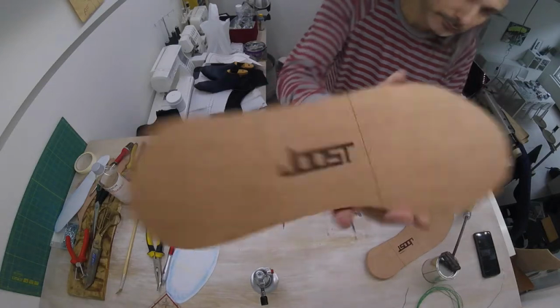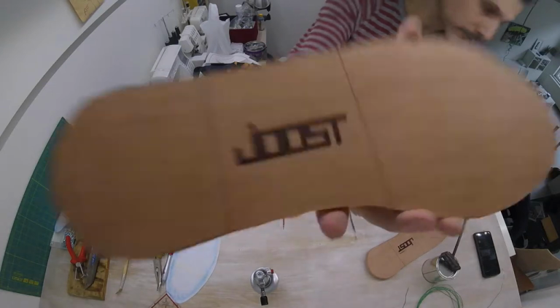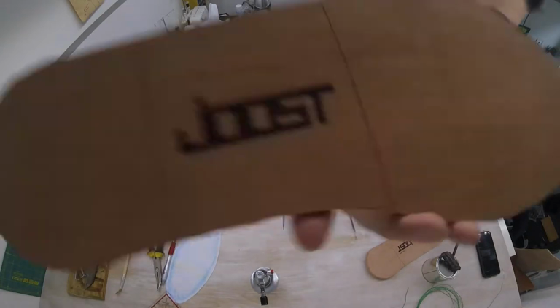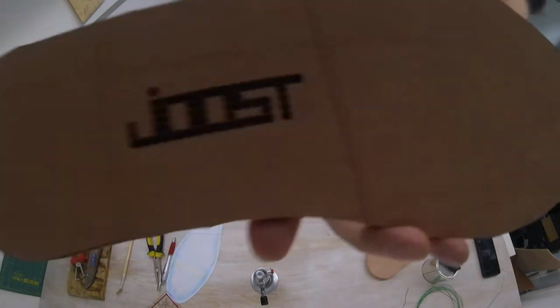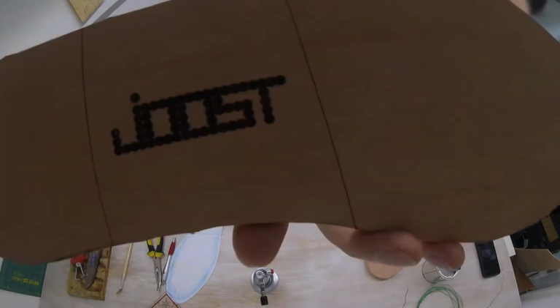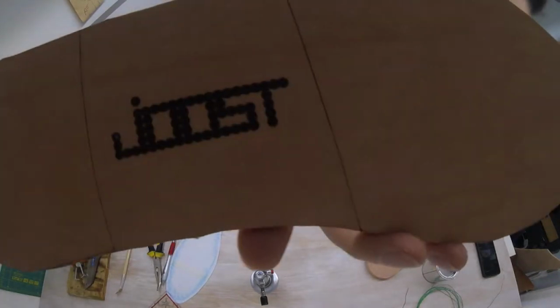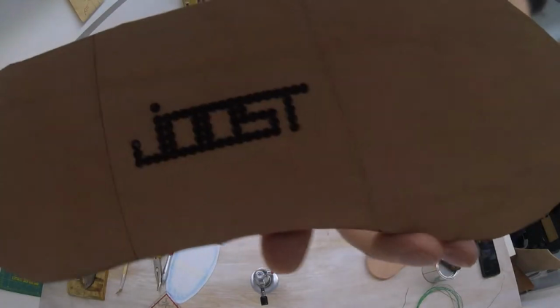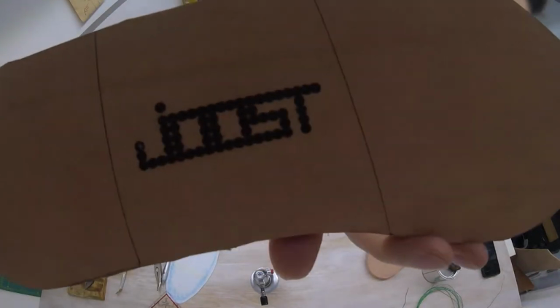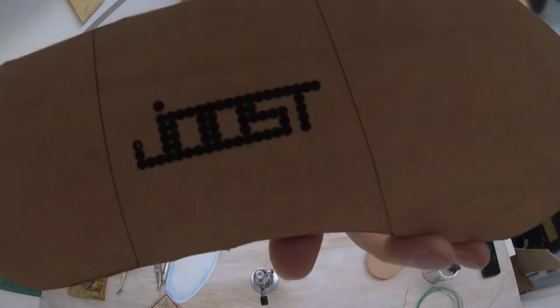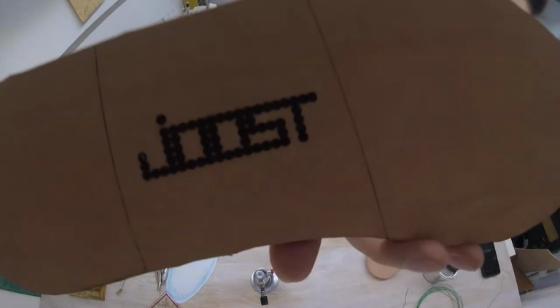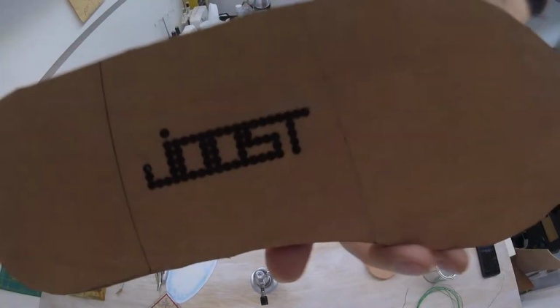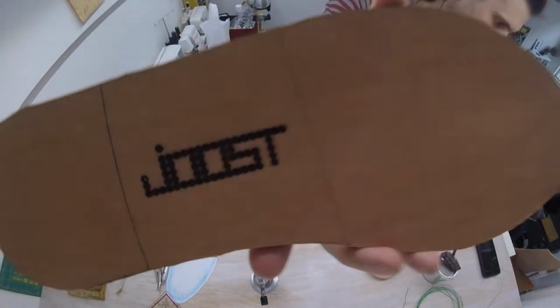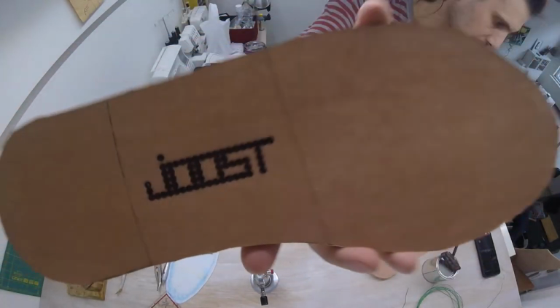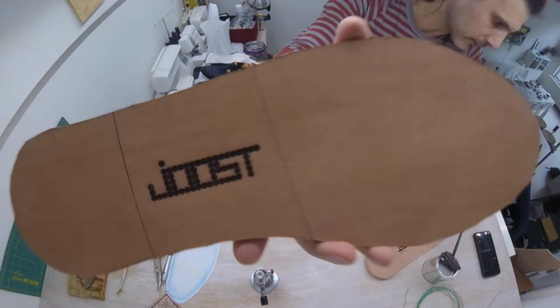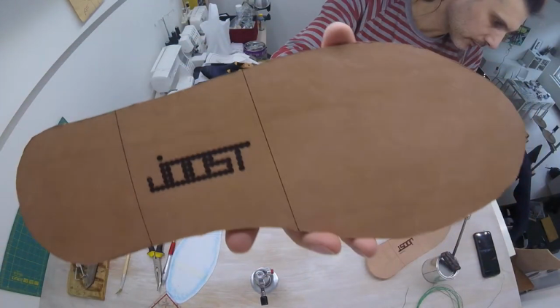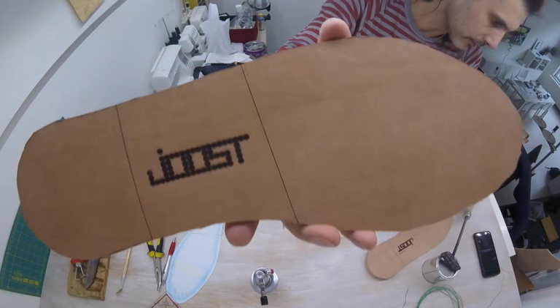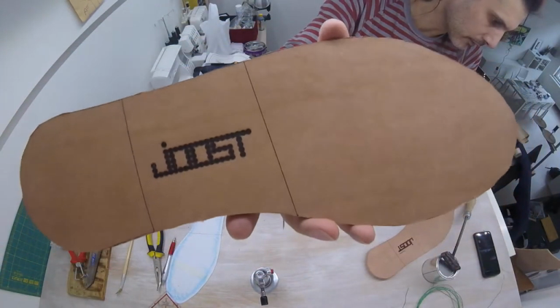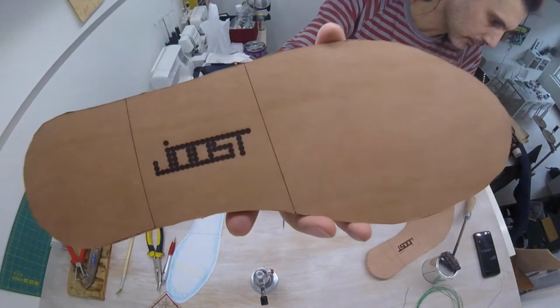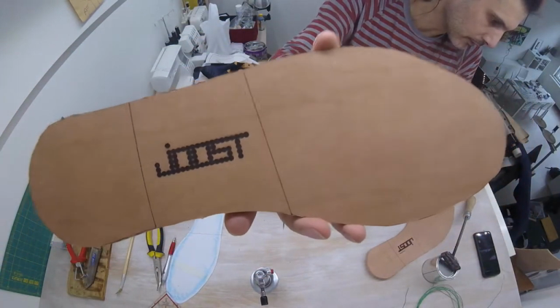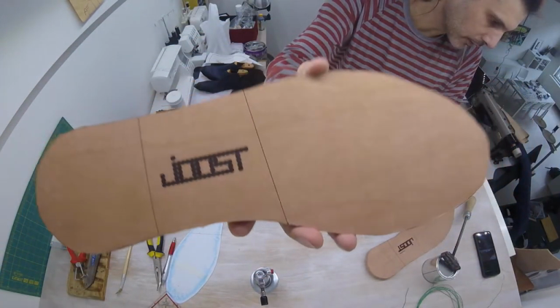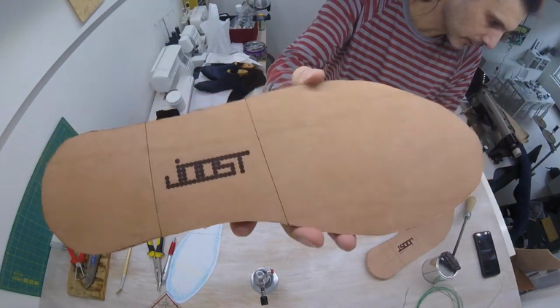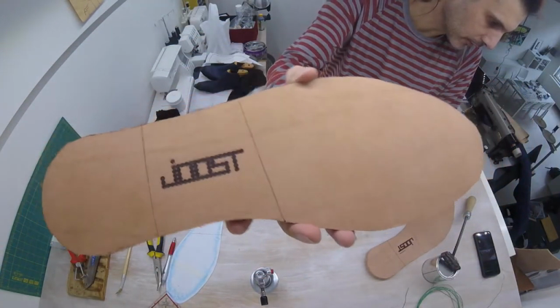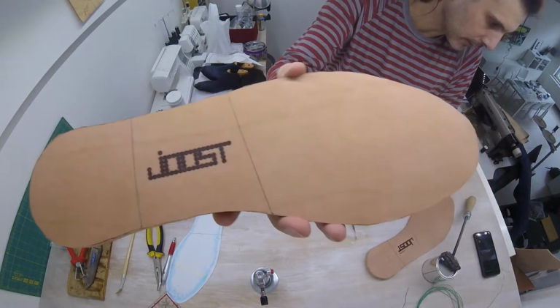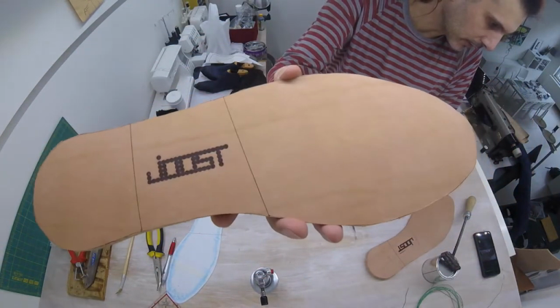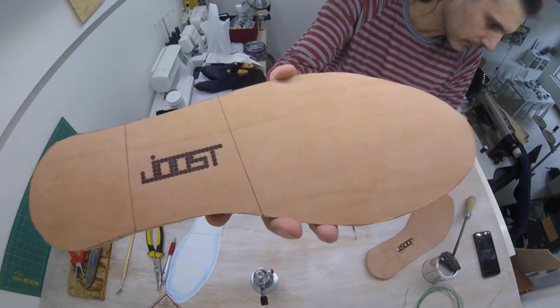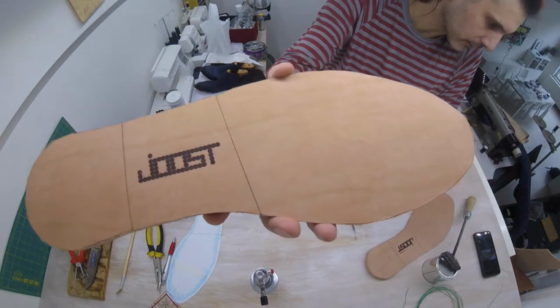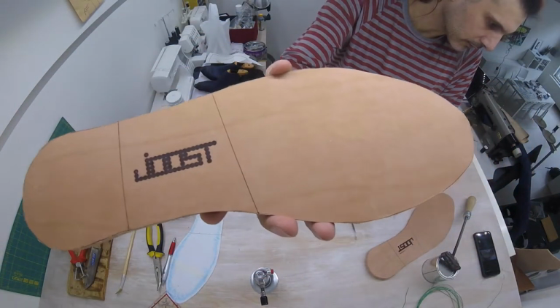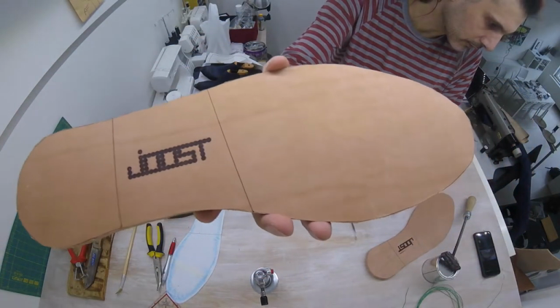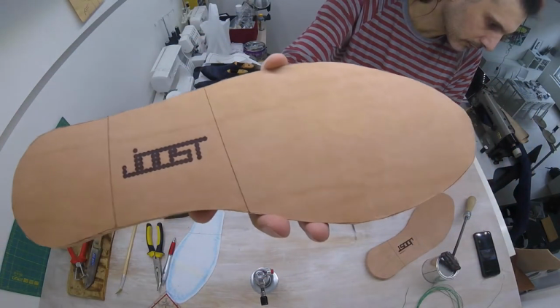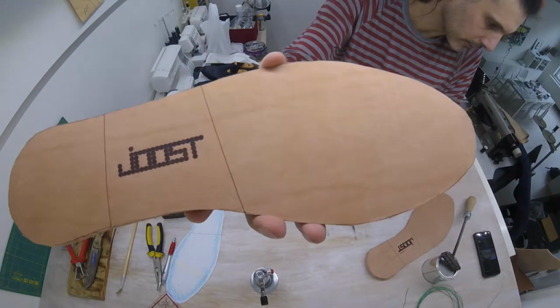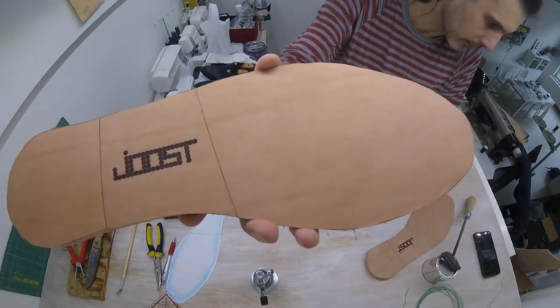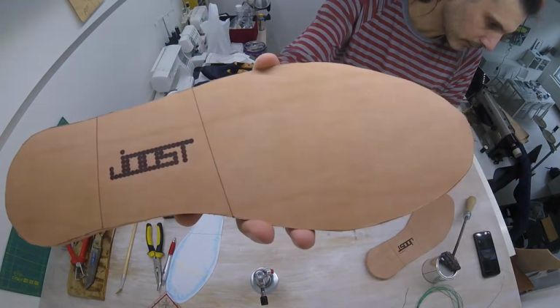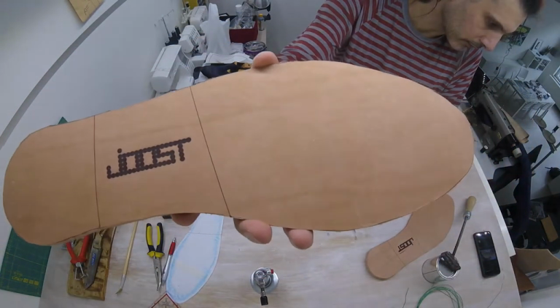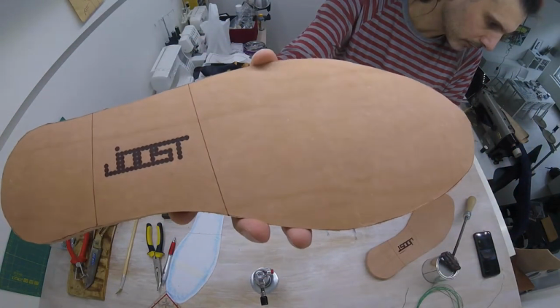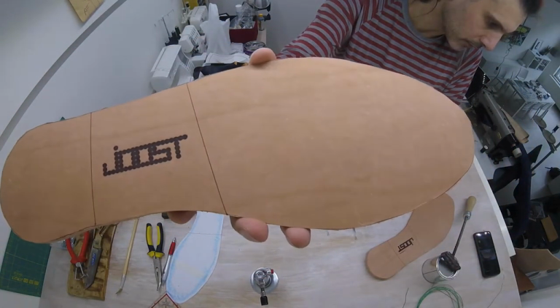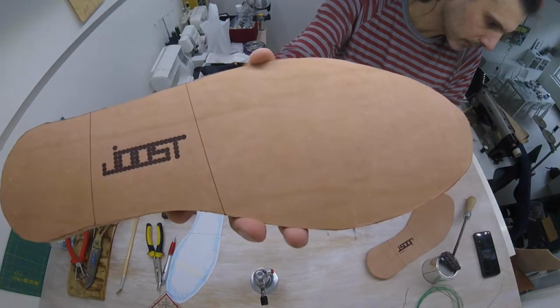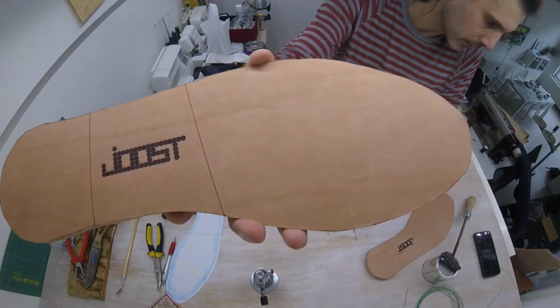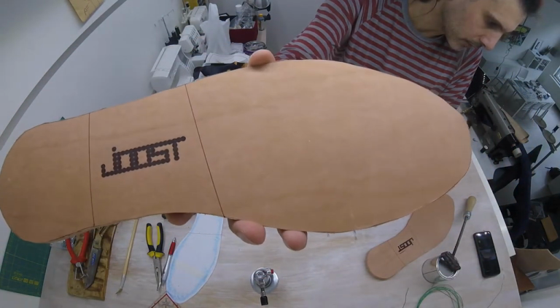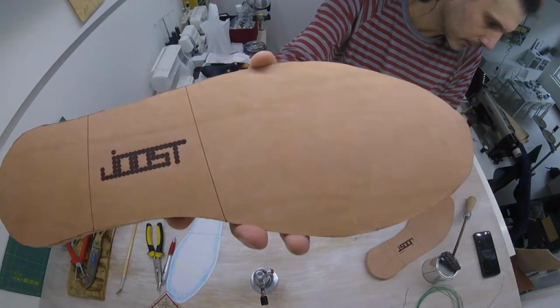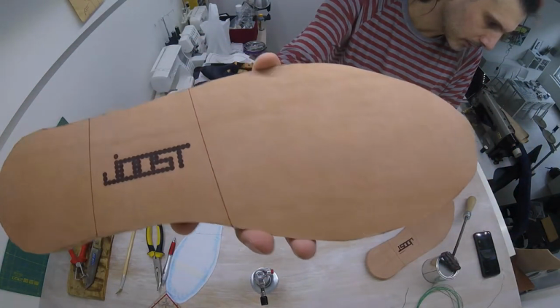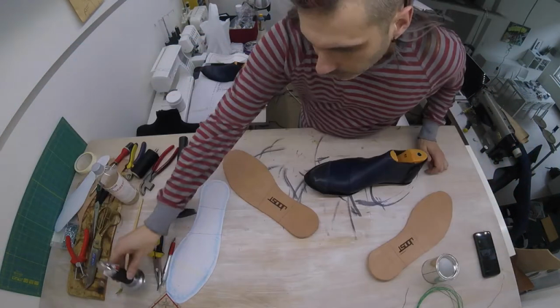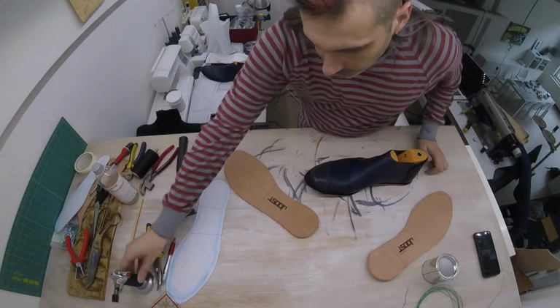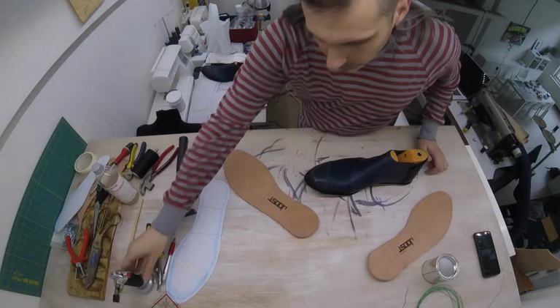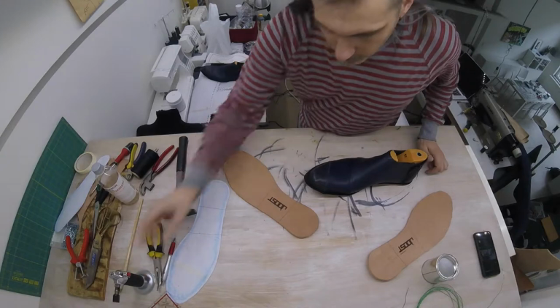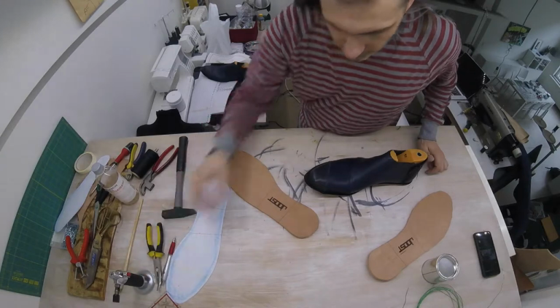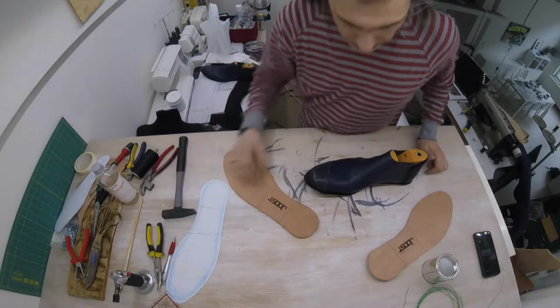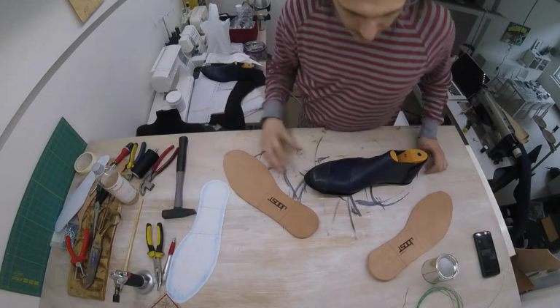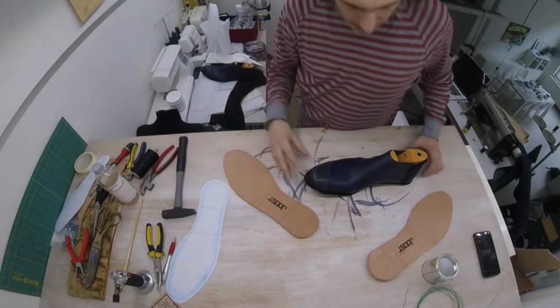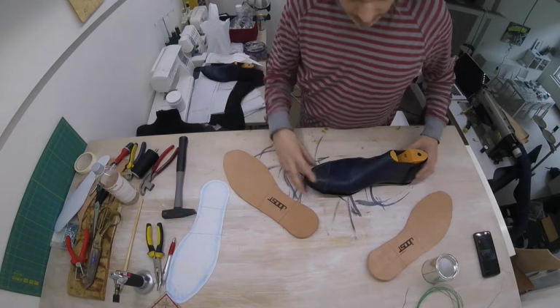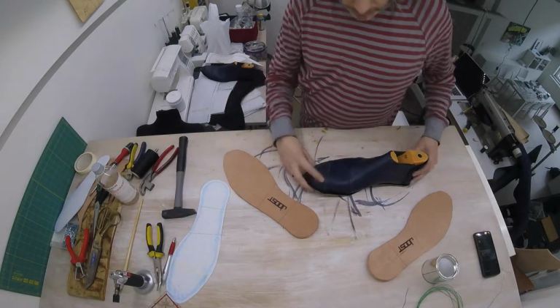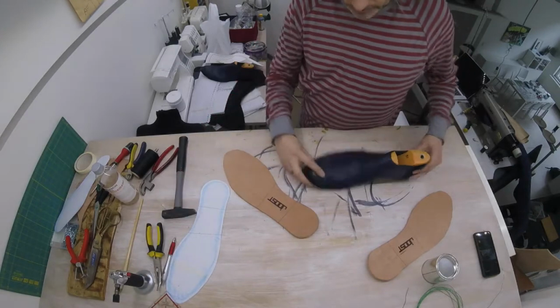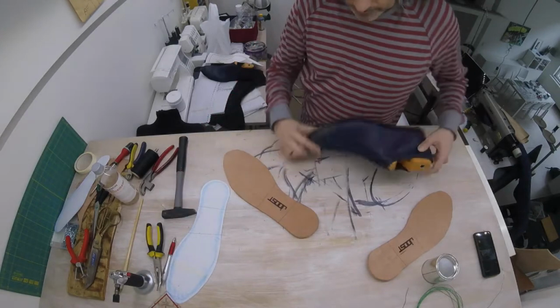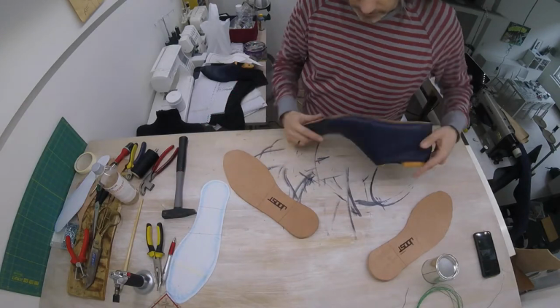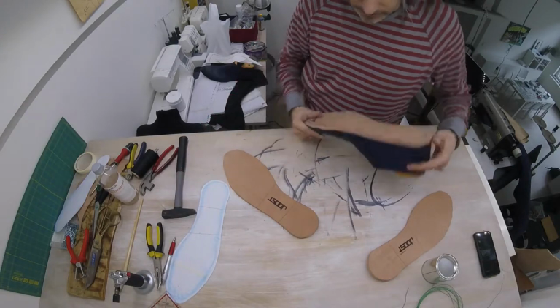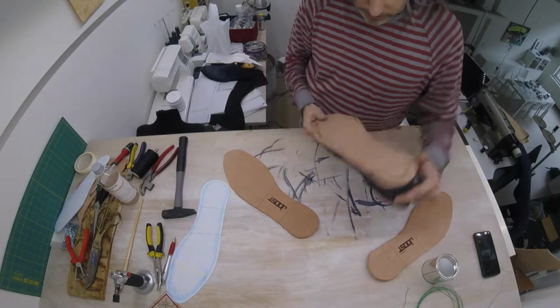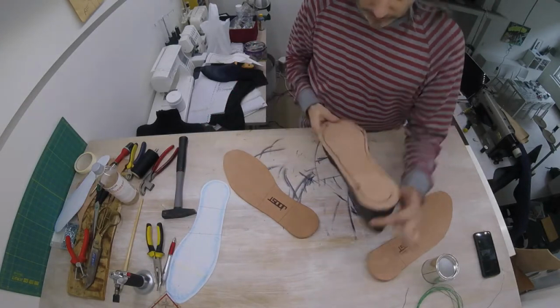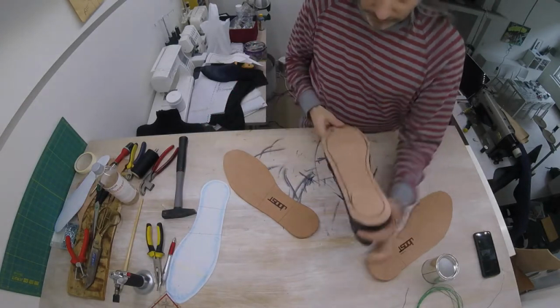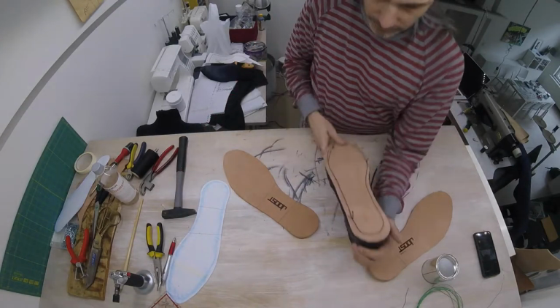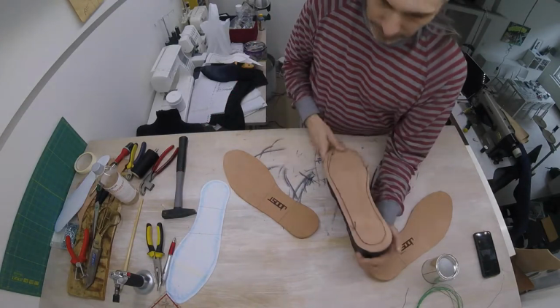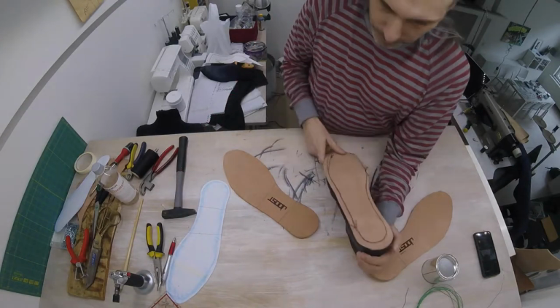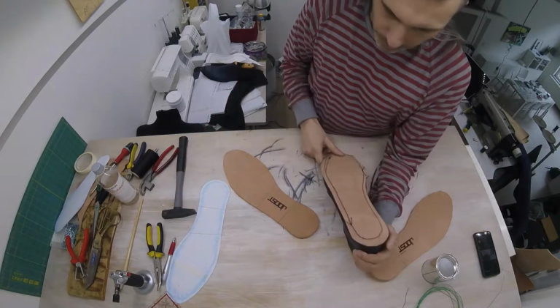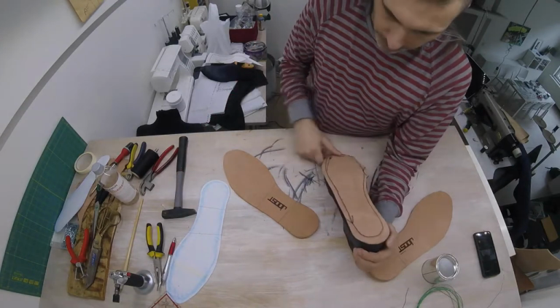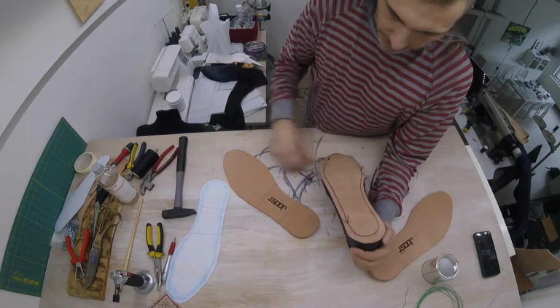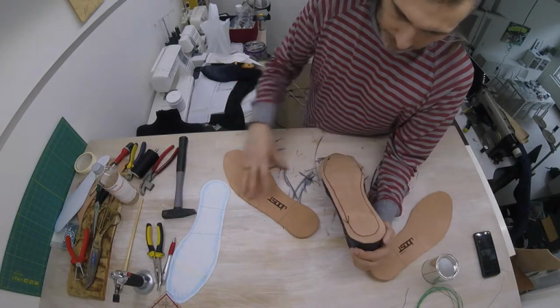And that's what it looks like — can you see that? So in principle, gluing on this outer sole is a straightforward affair.